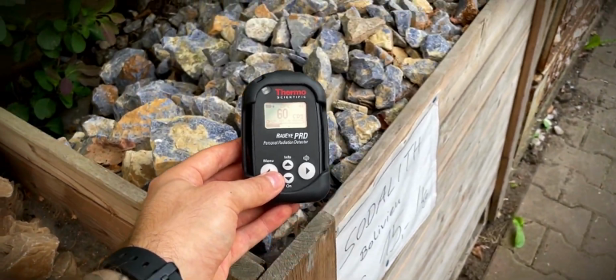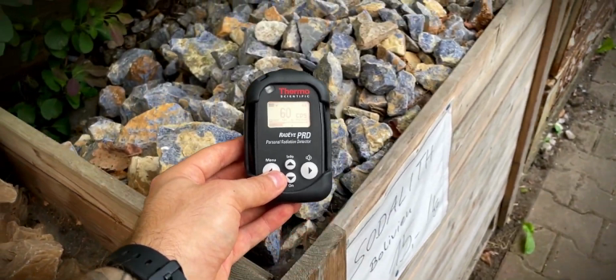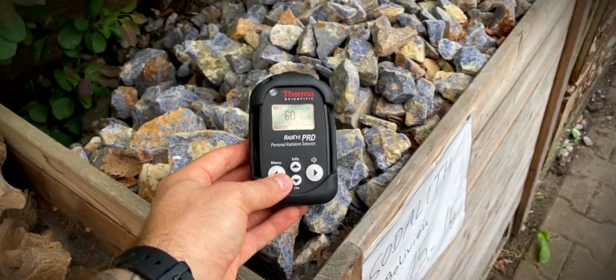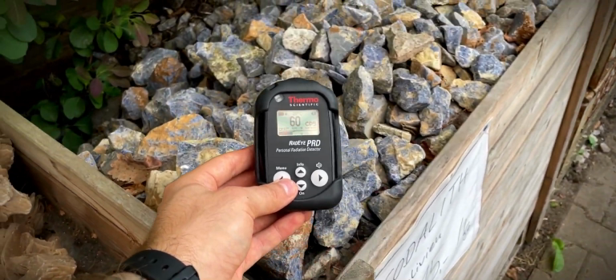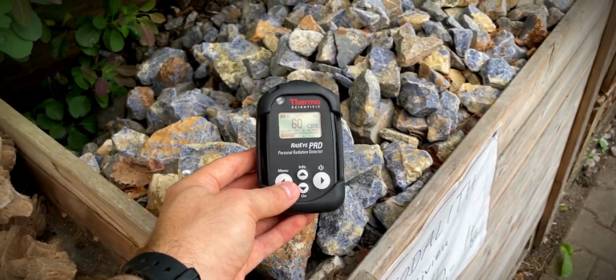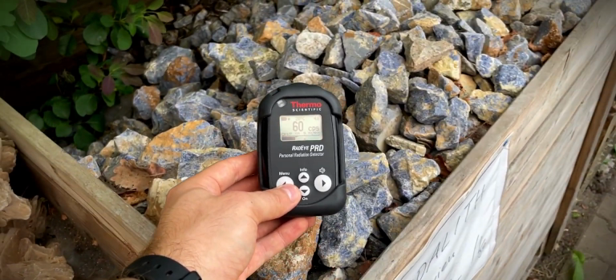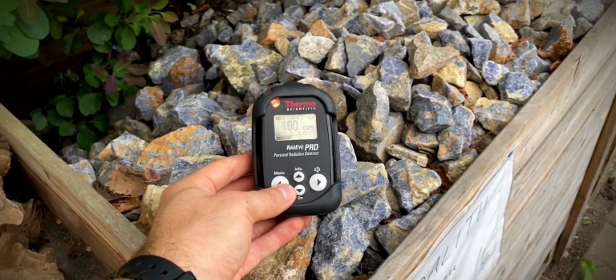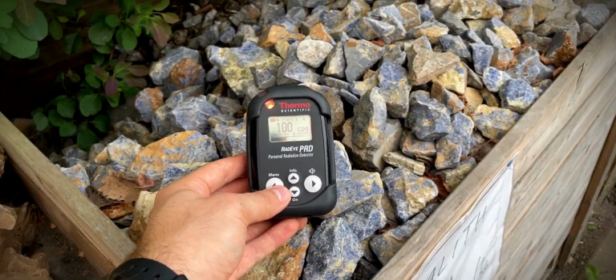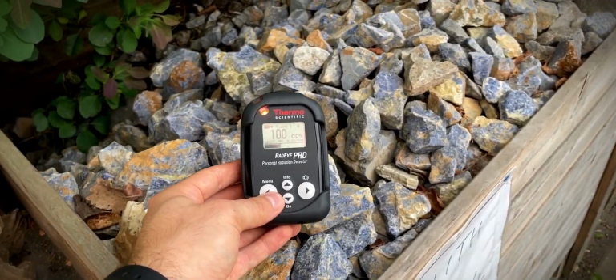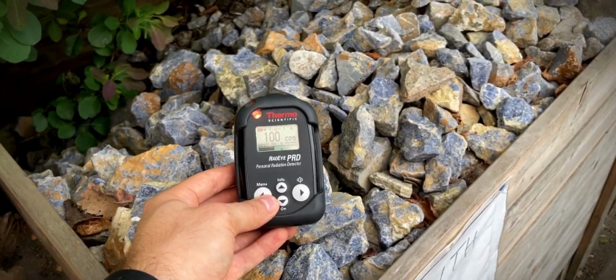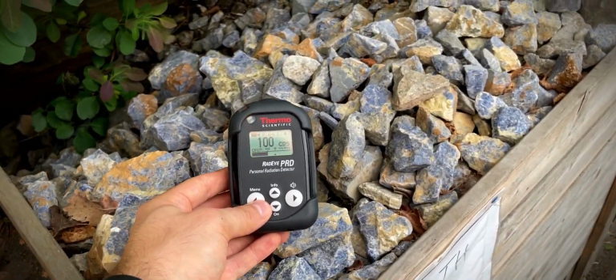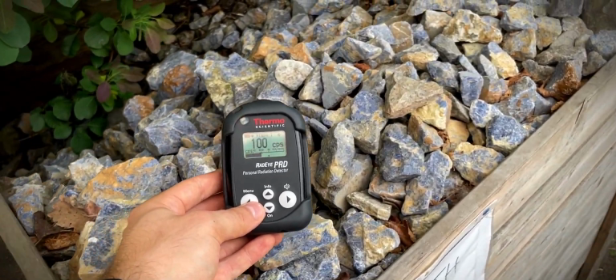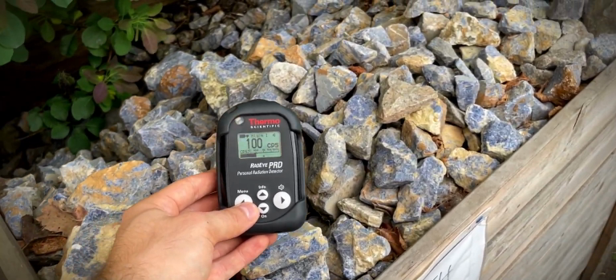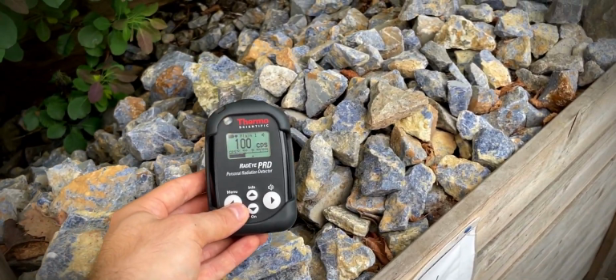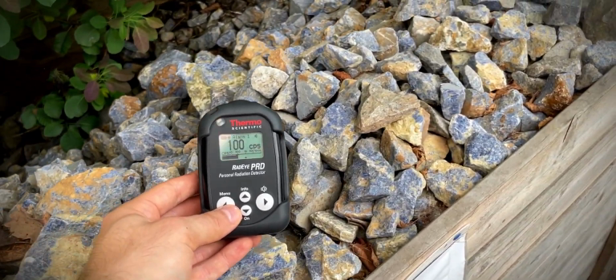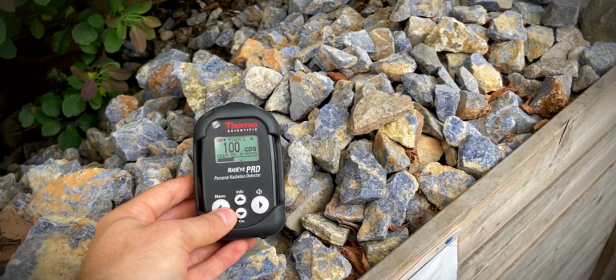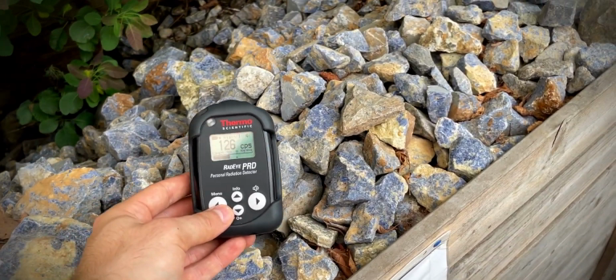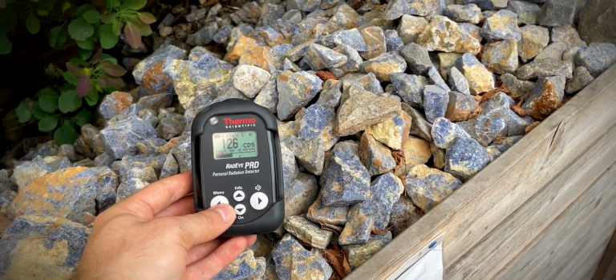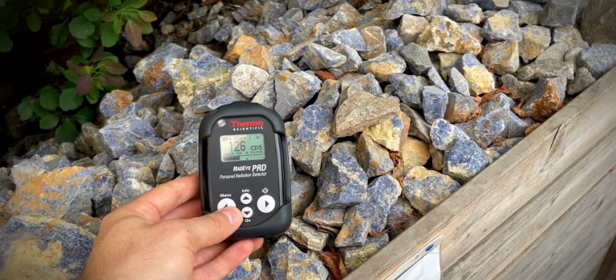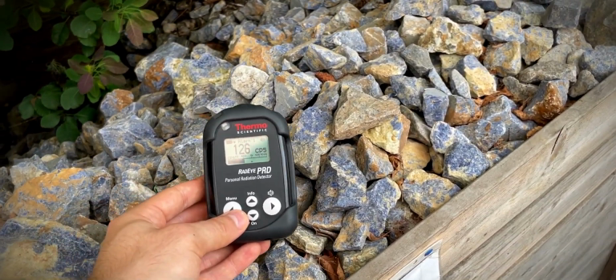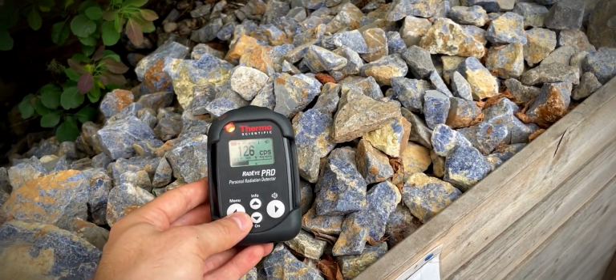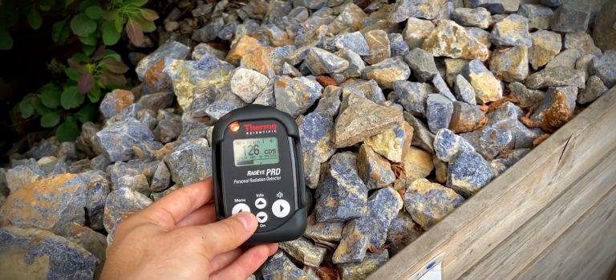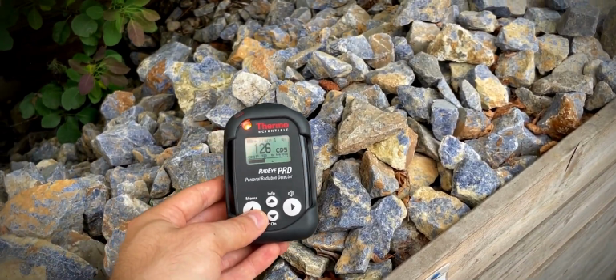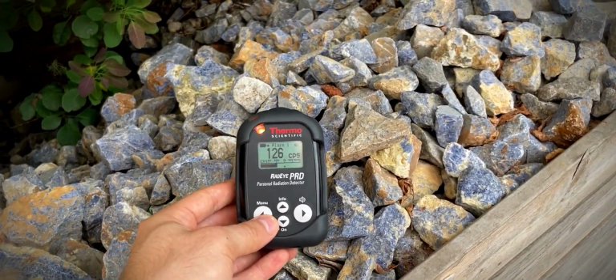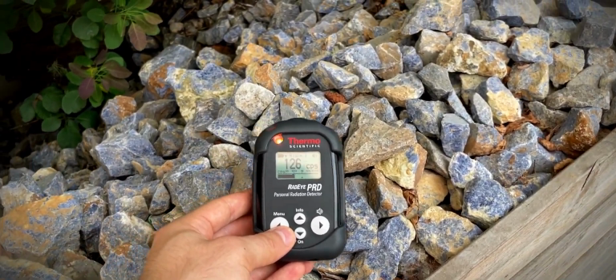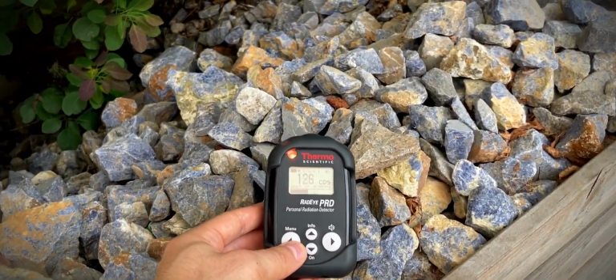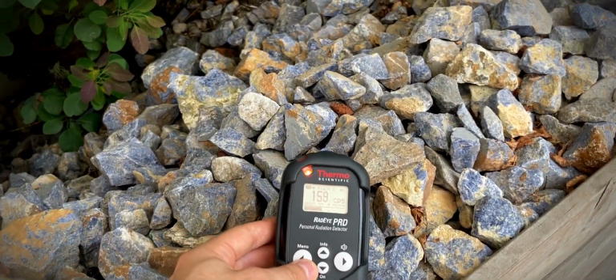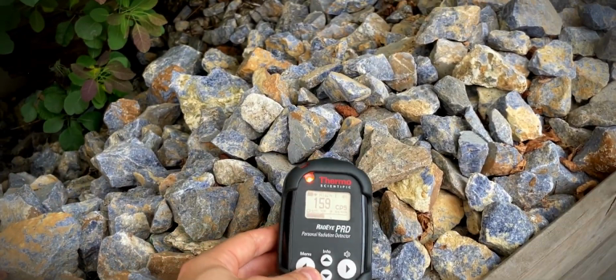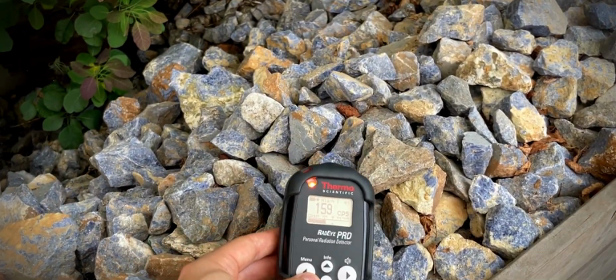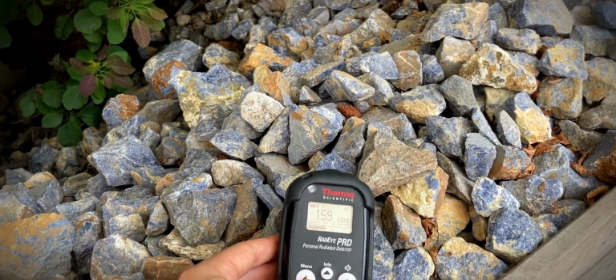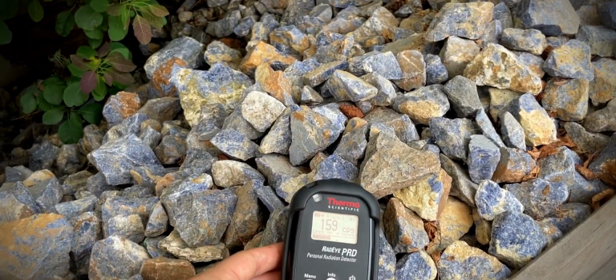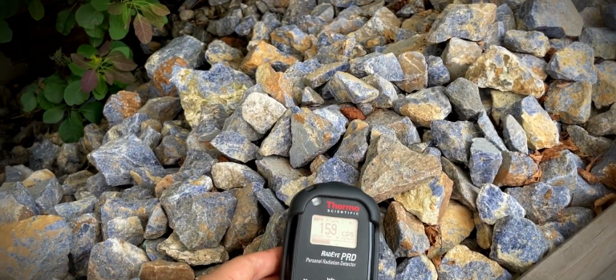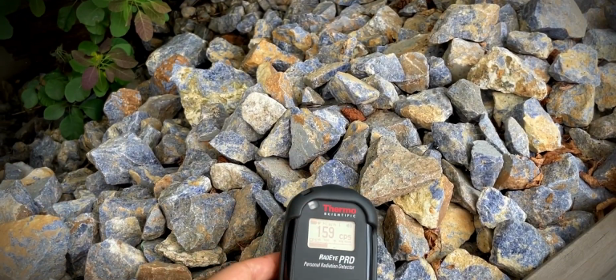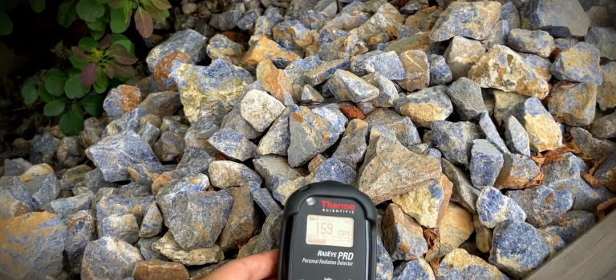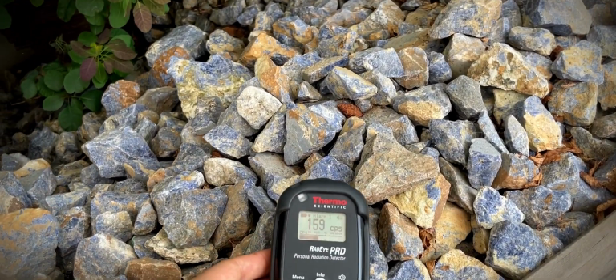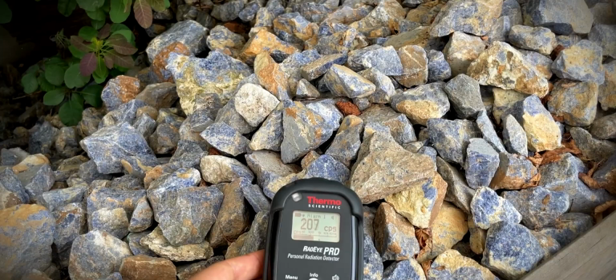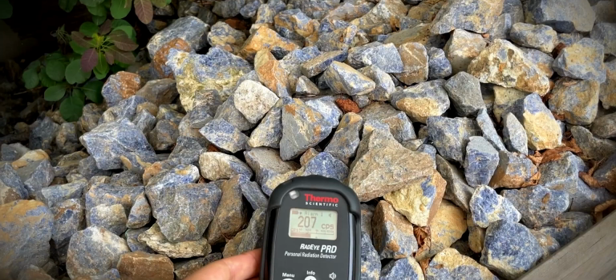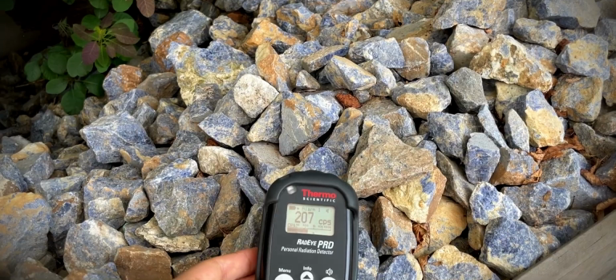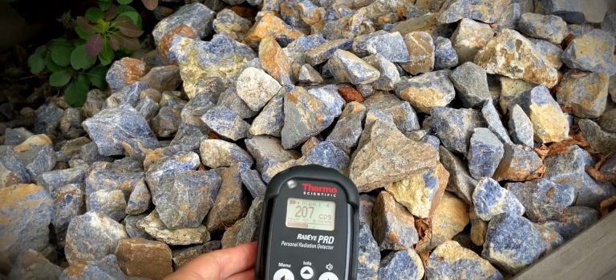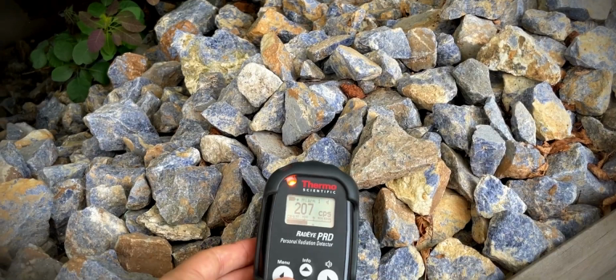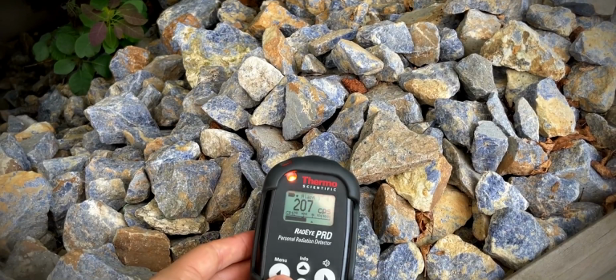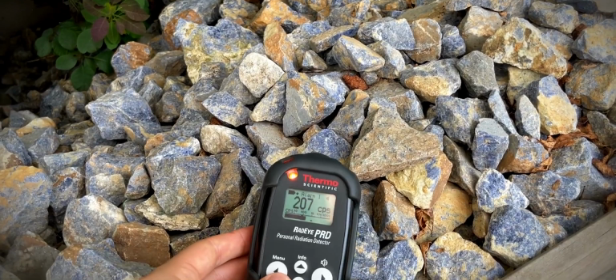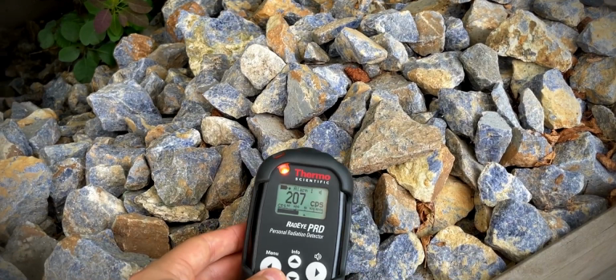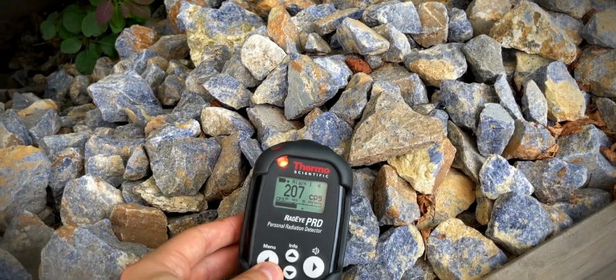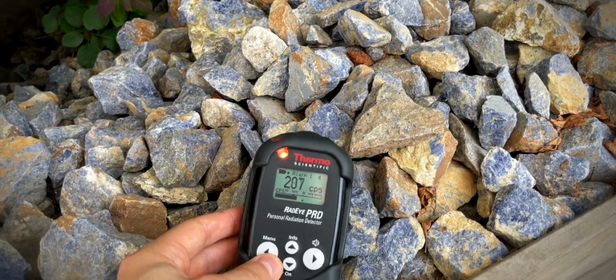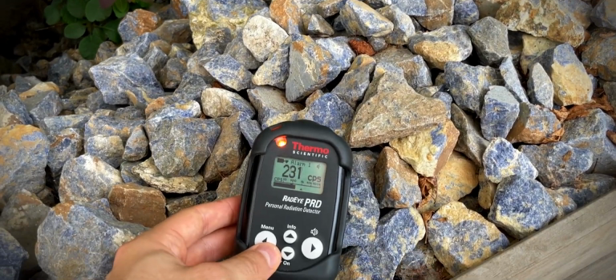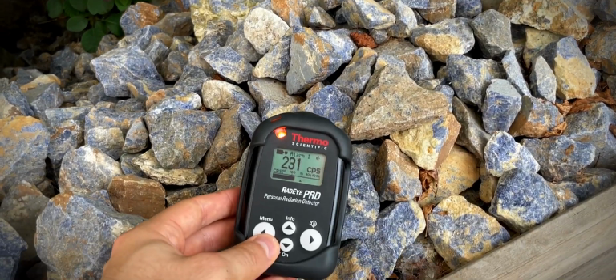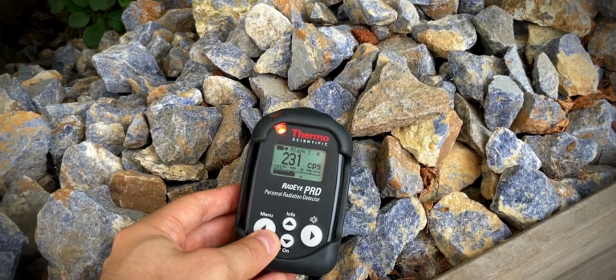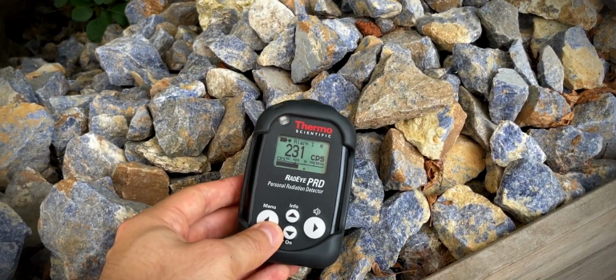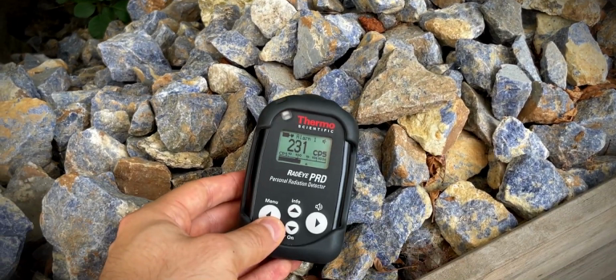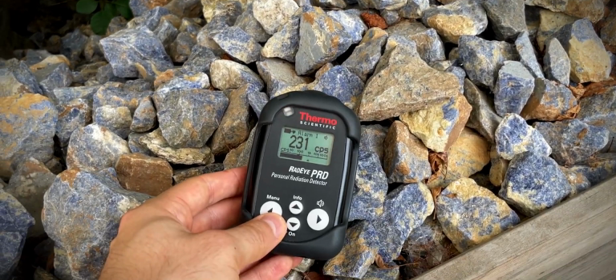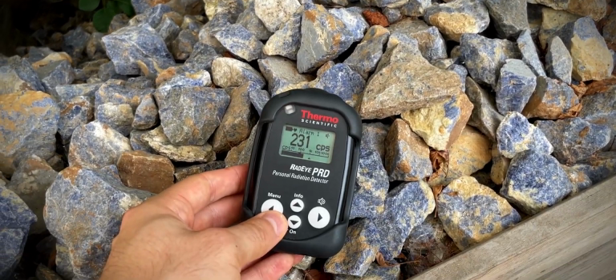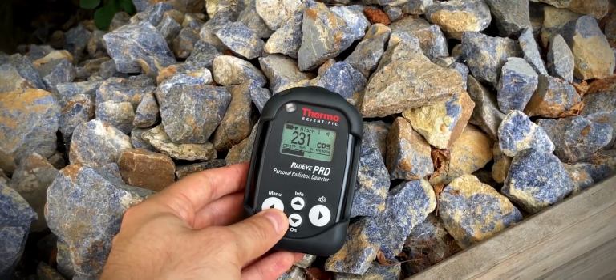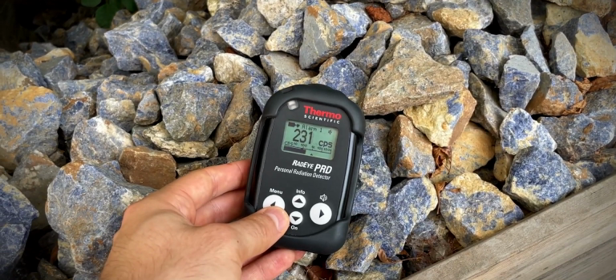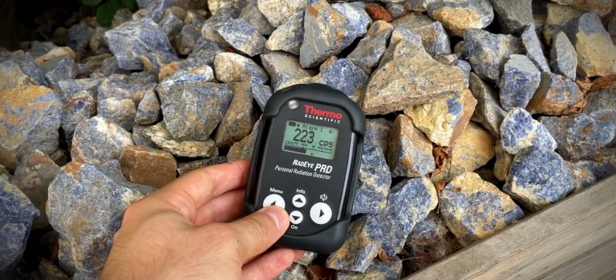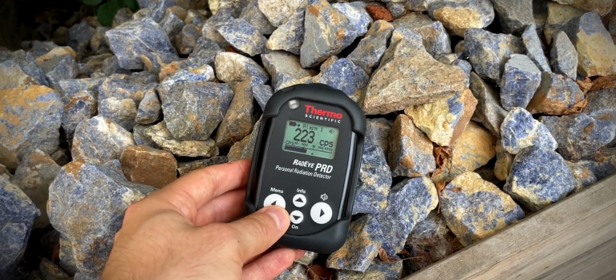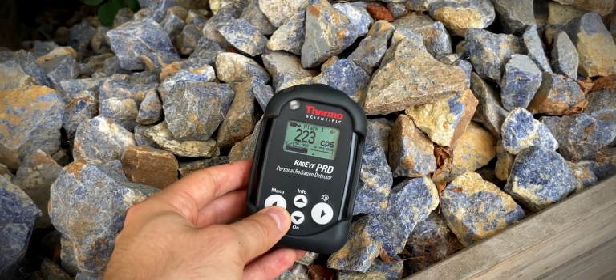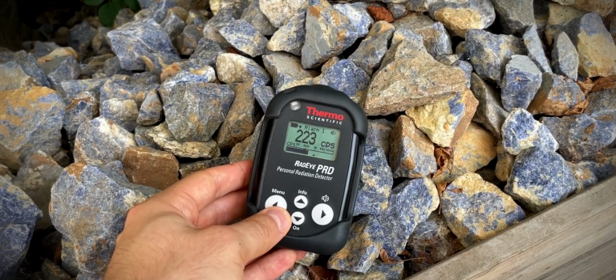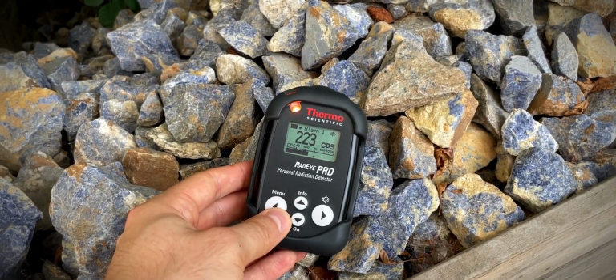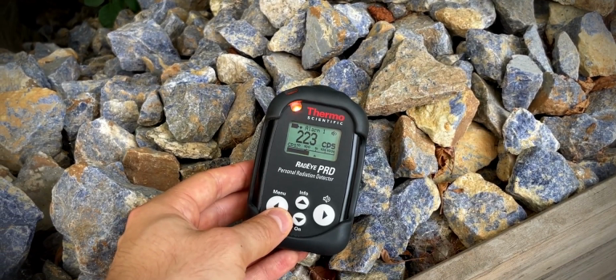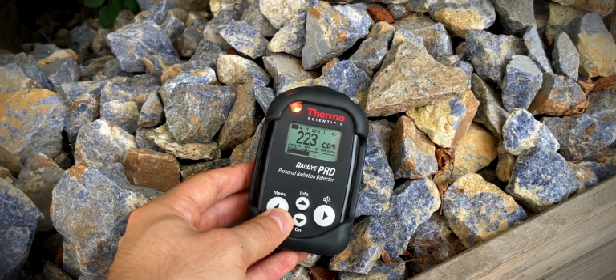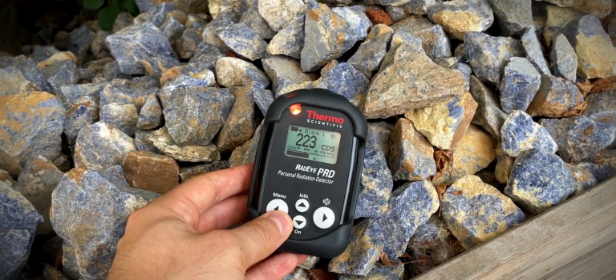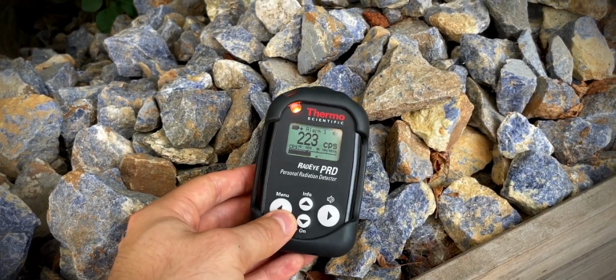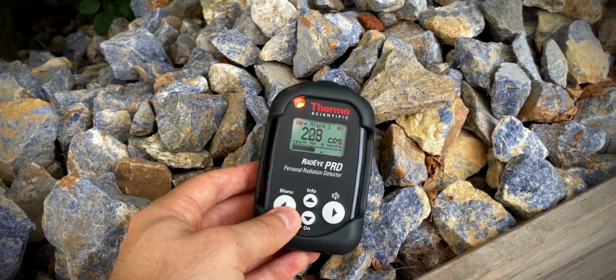My next find is Sodalite, and I actually wasn't aware that it could be radioactive, which made it even more exciting!